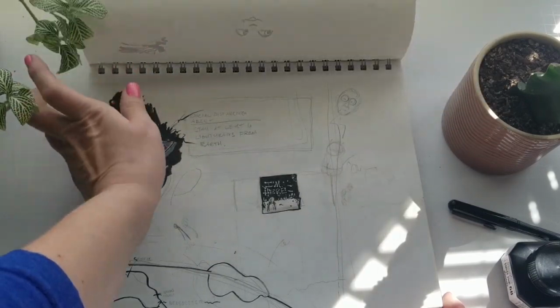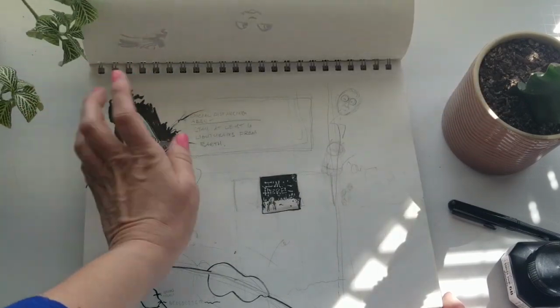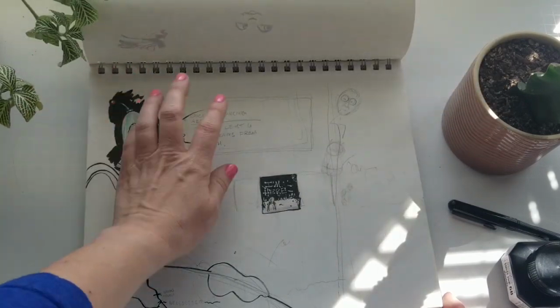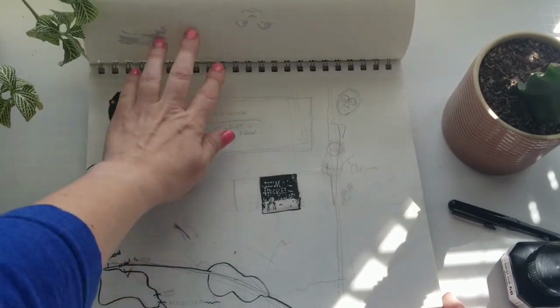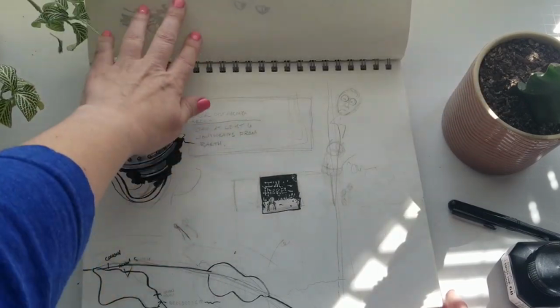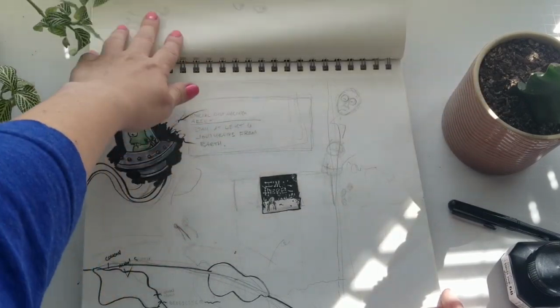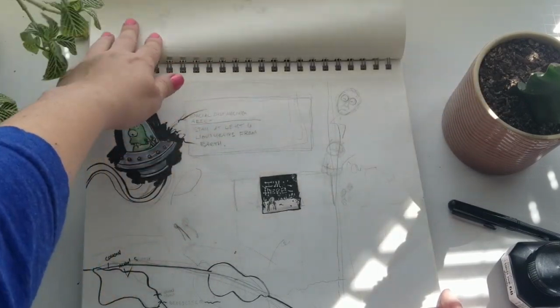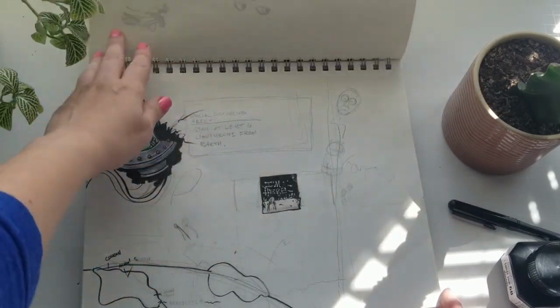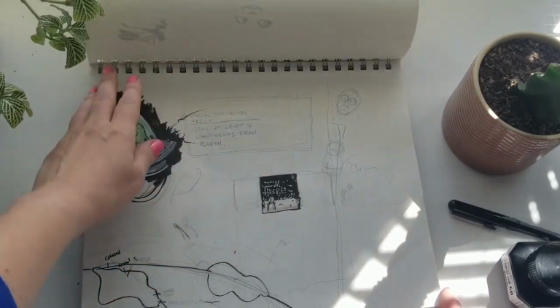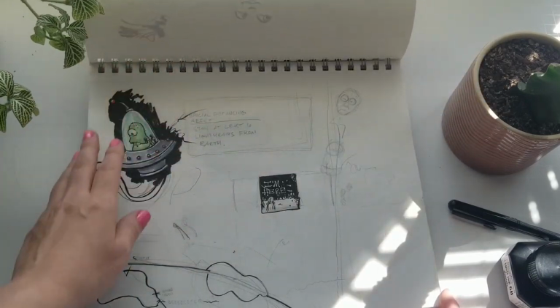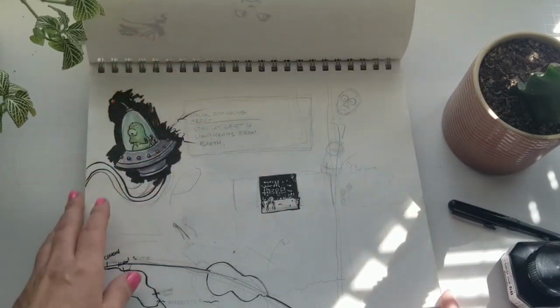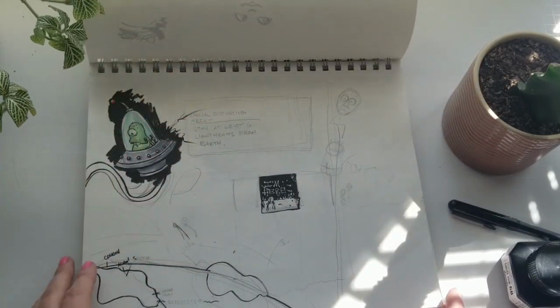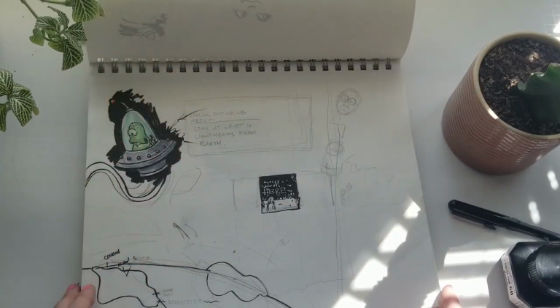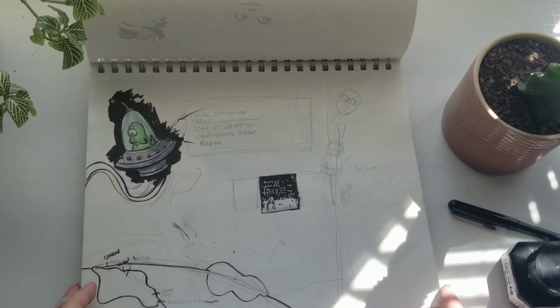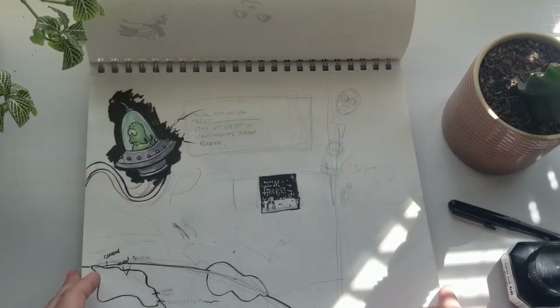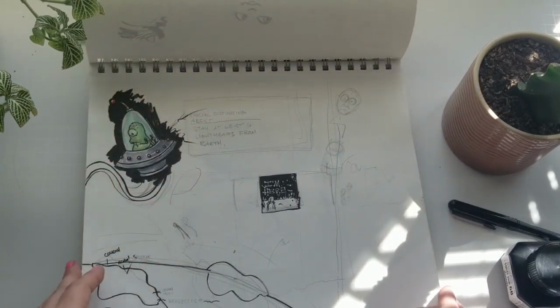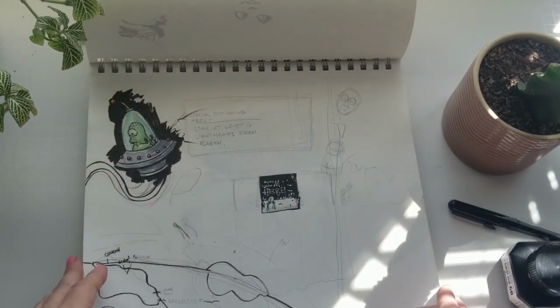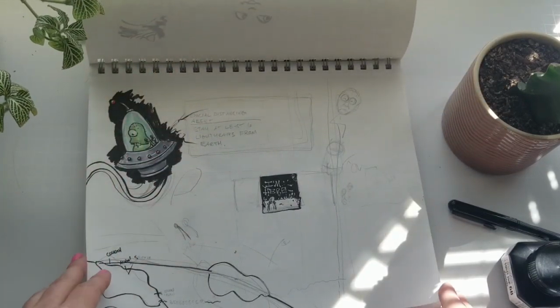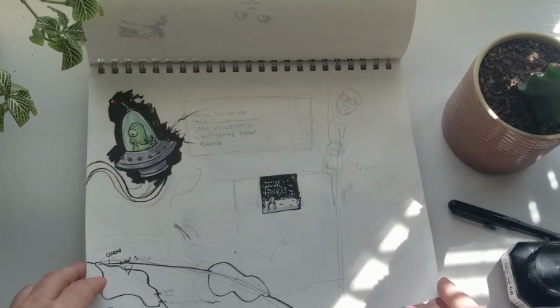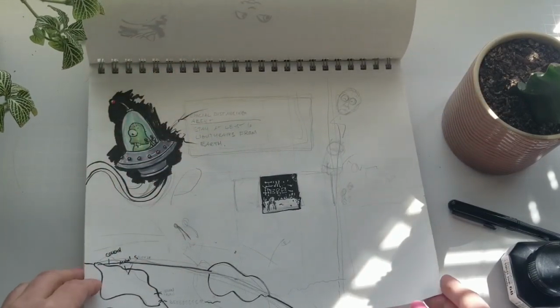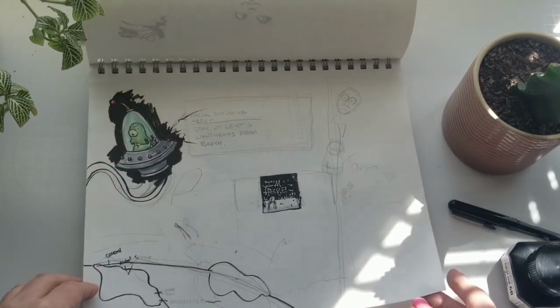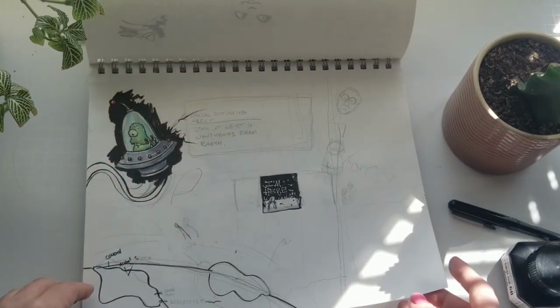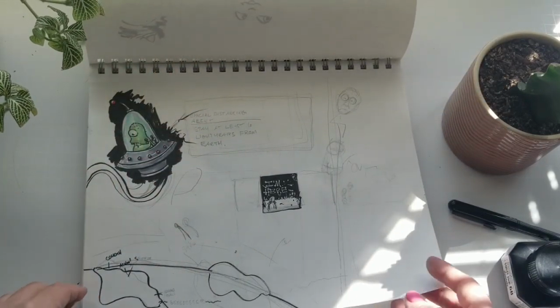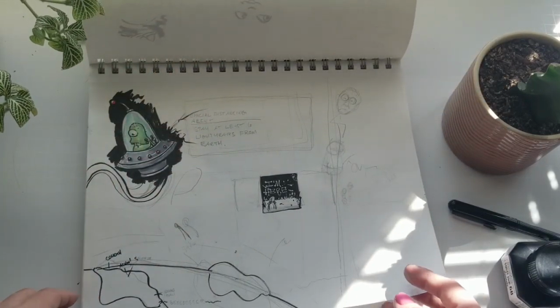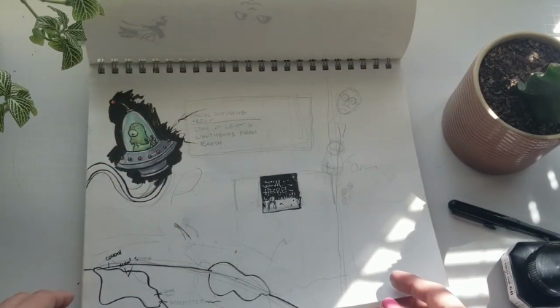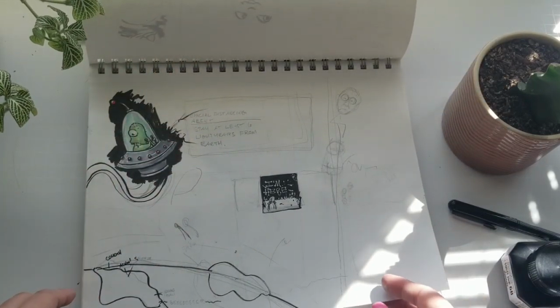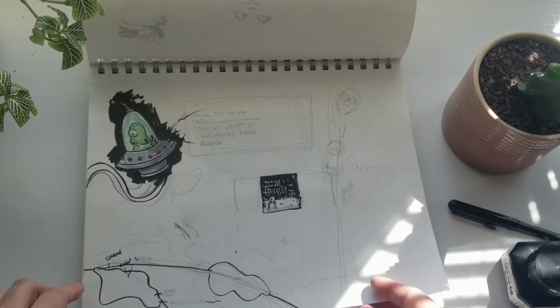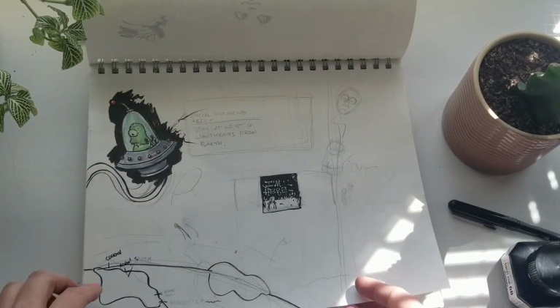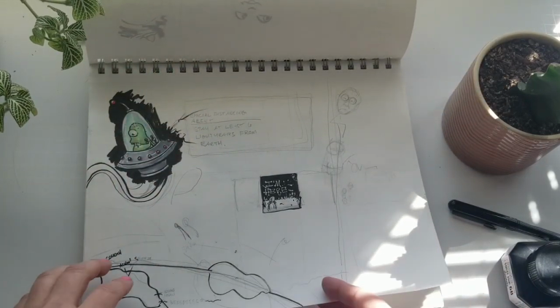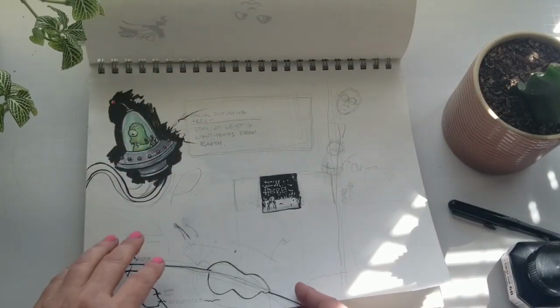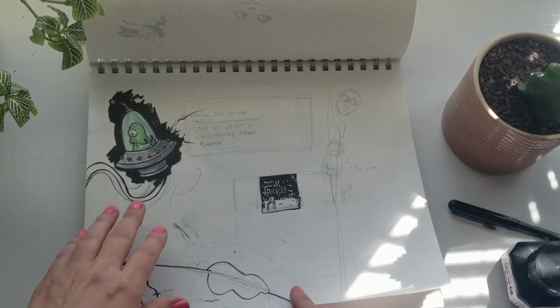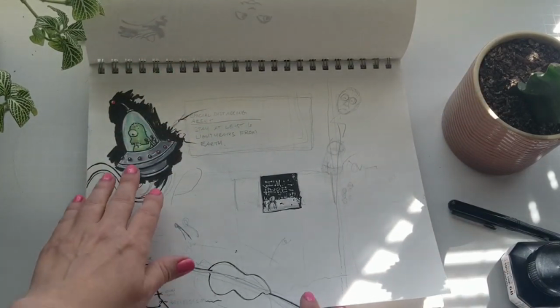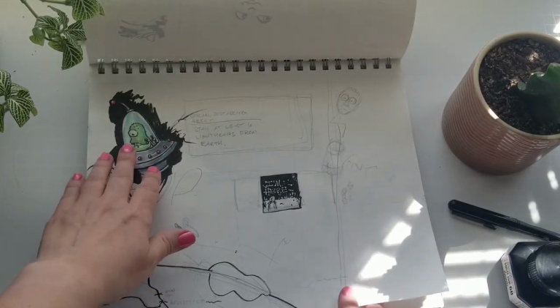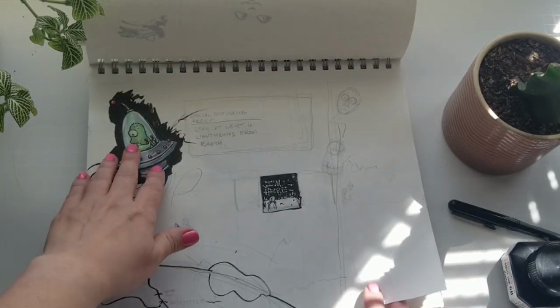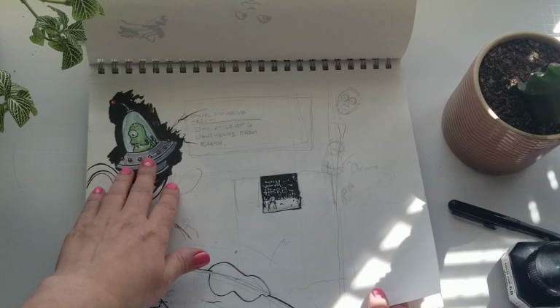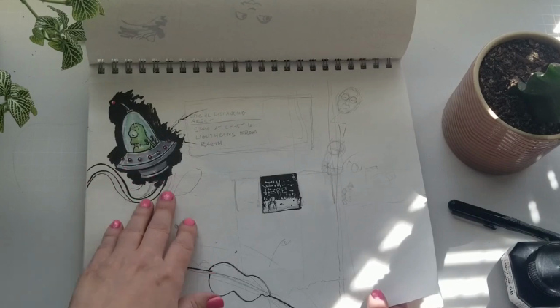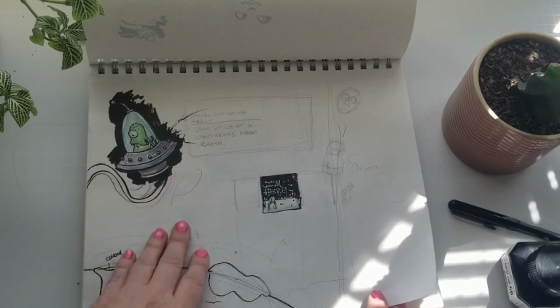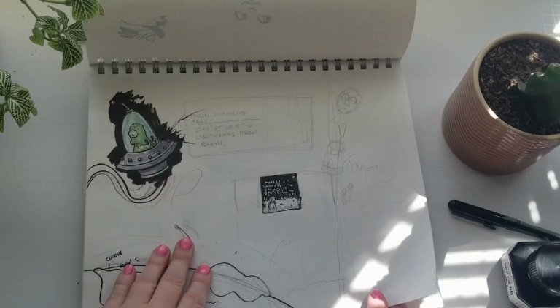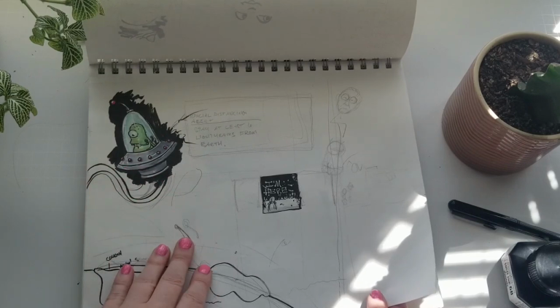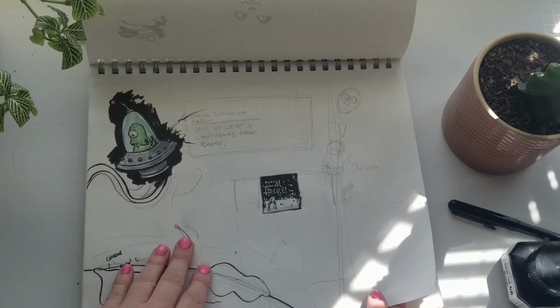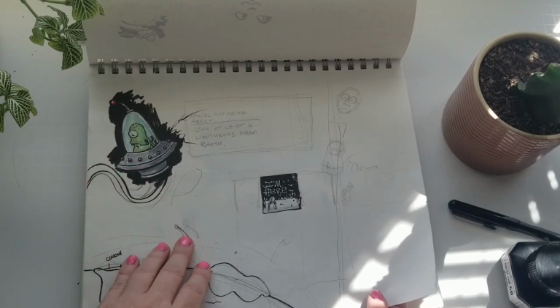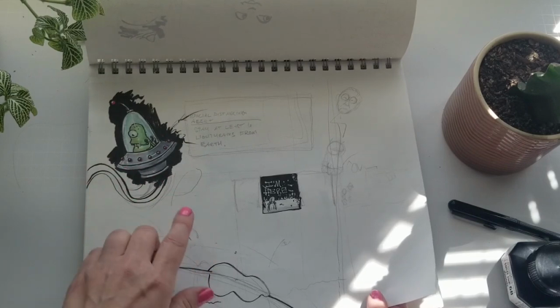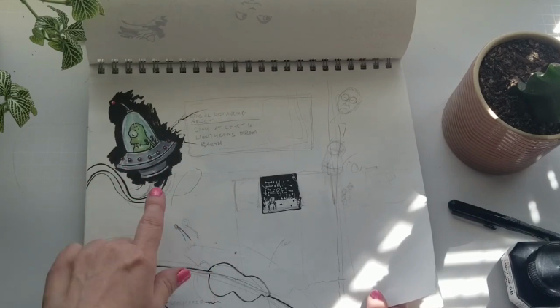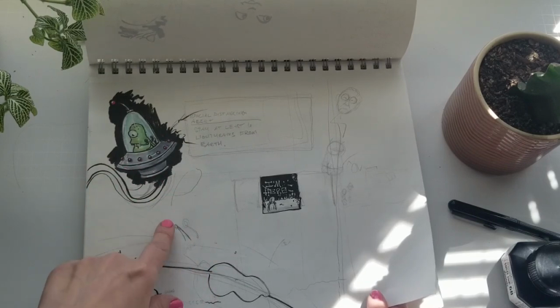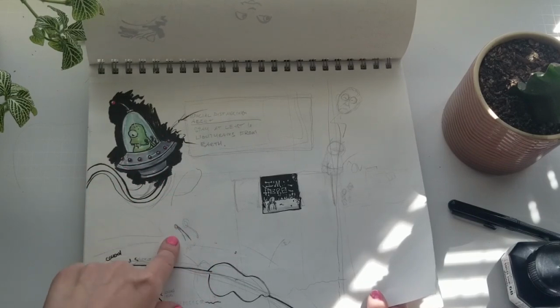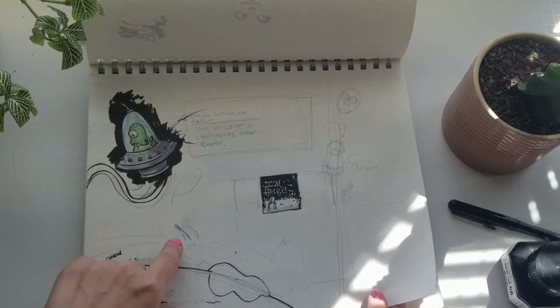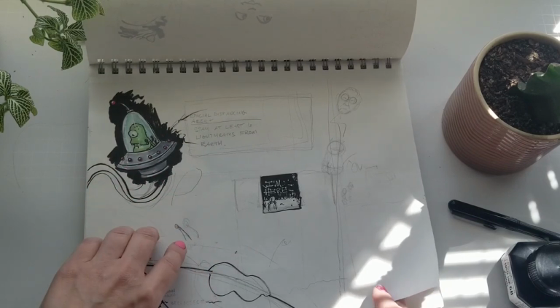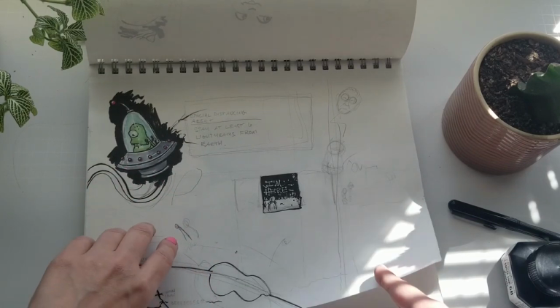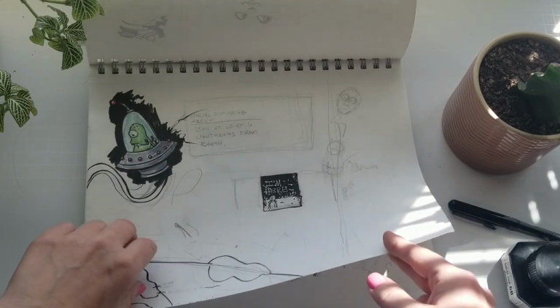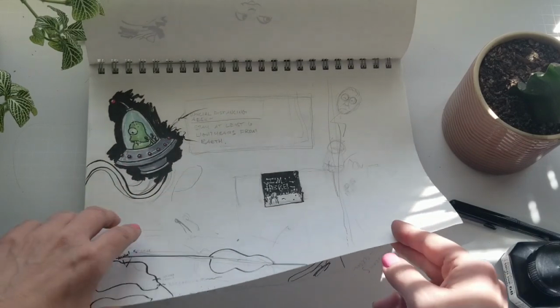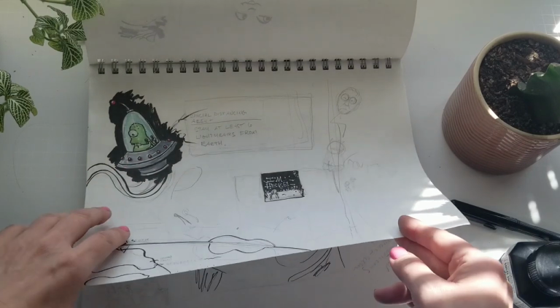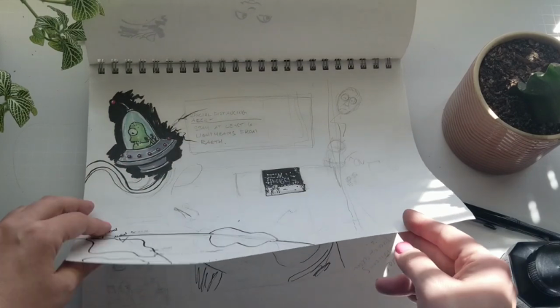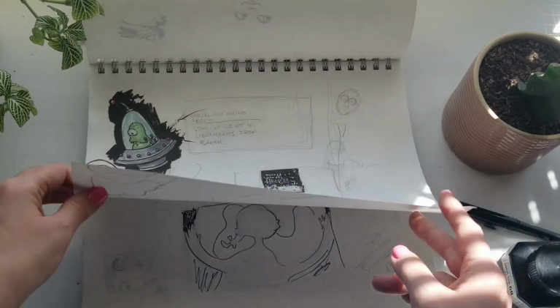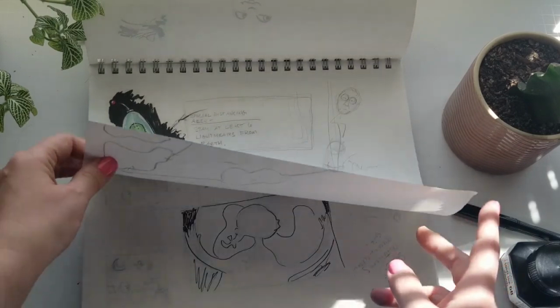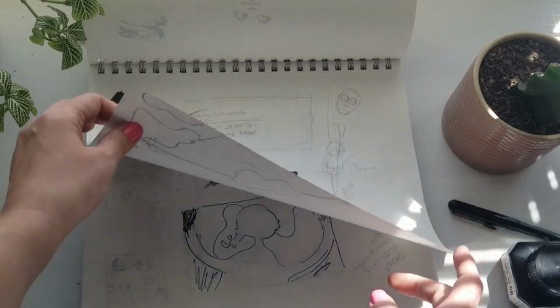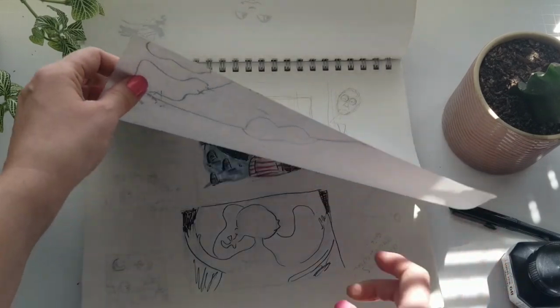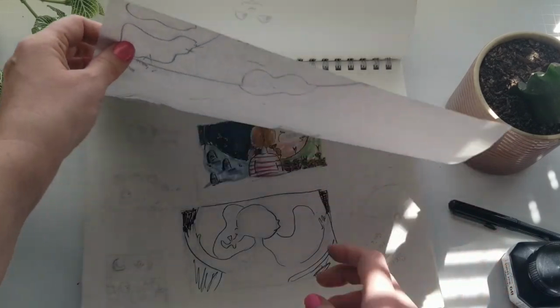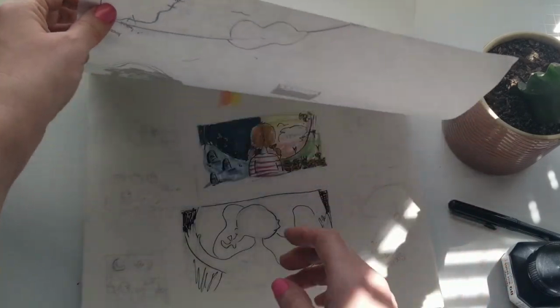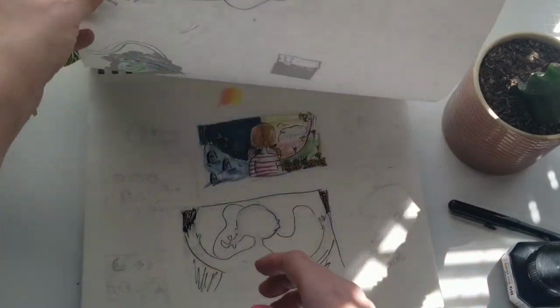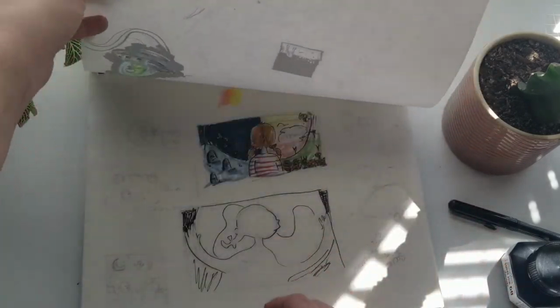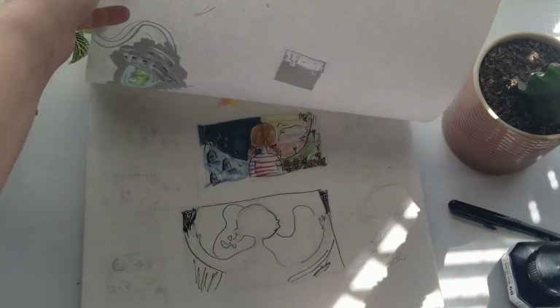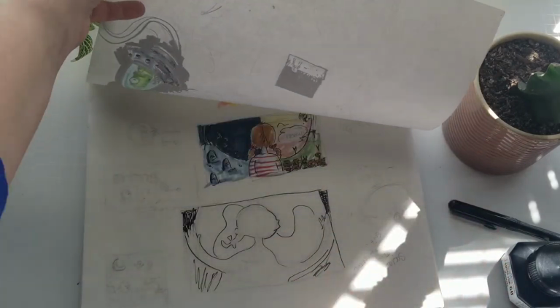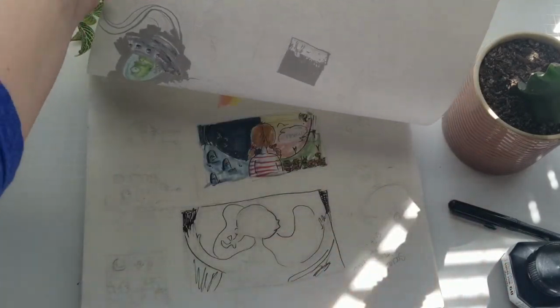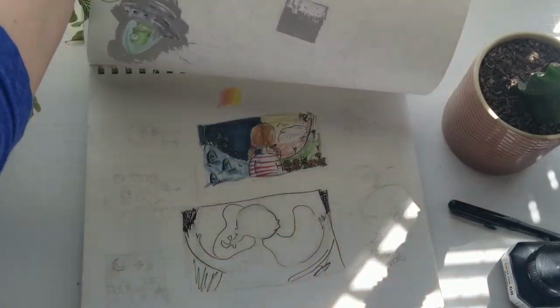Some kind of space-themed sketches that you might recognize from the first sketchbook.